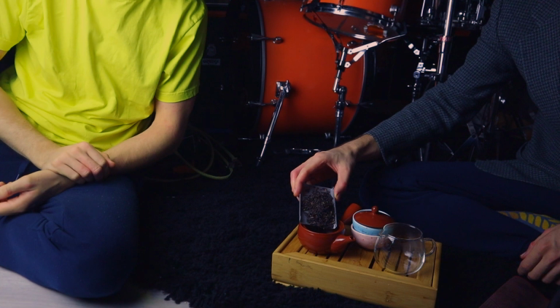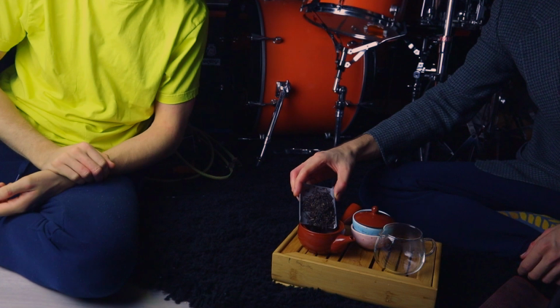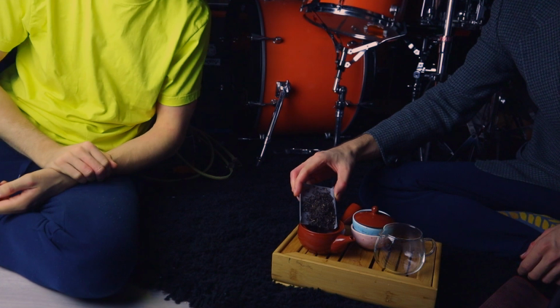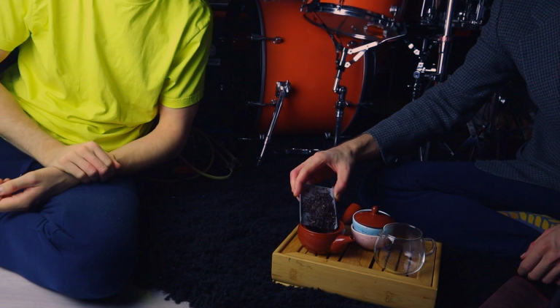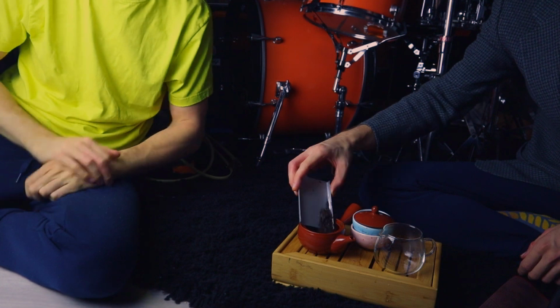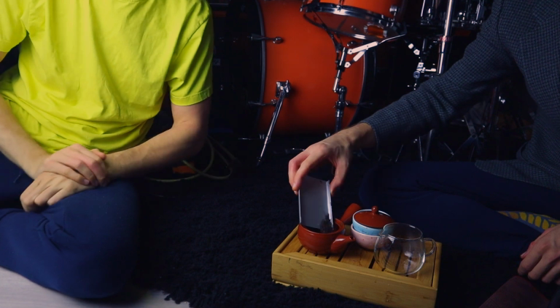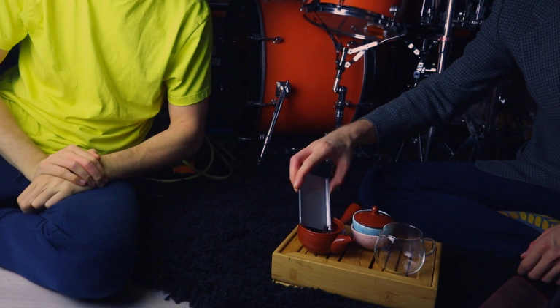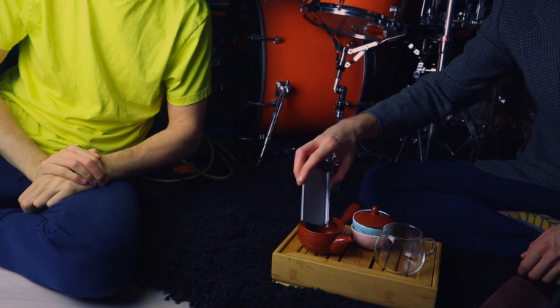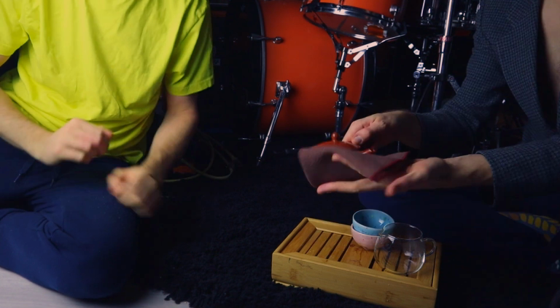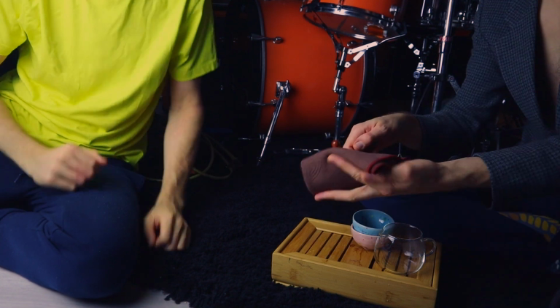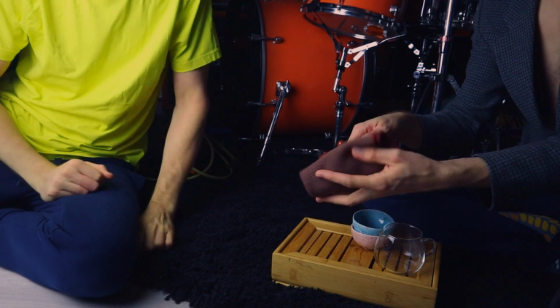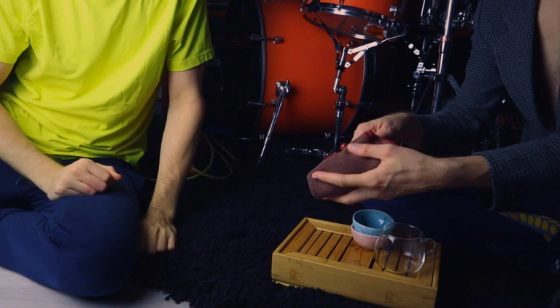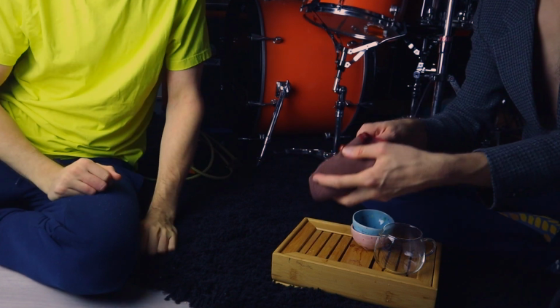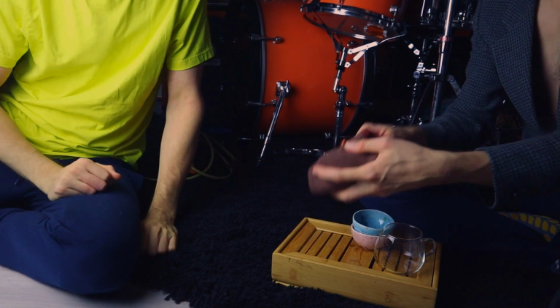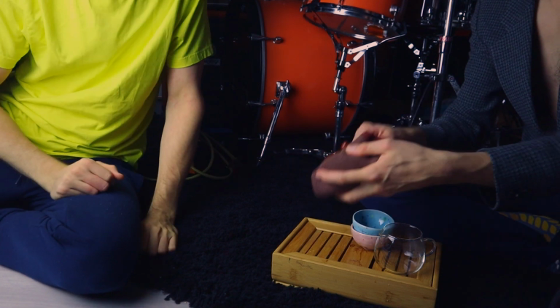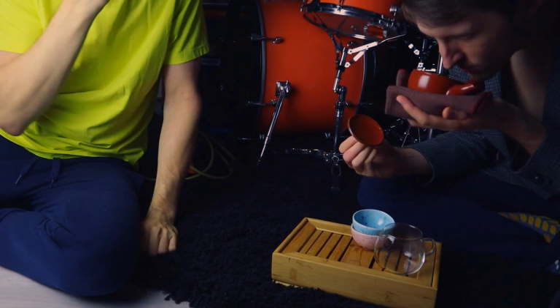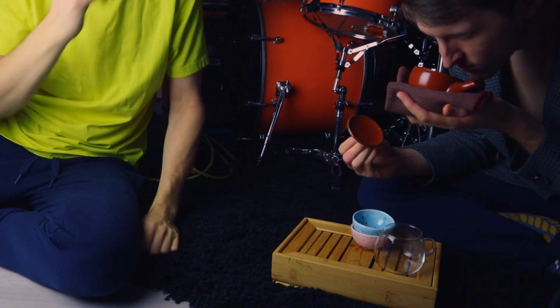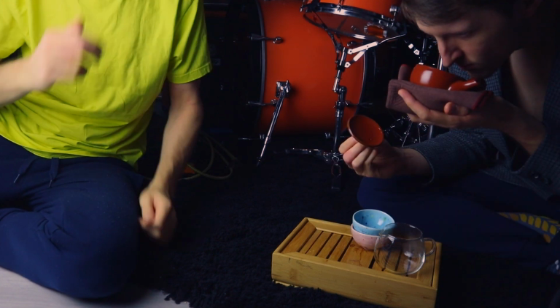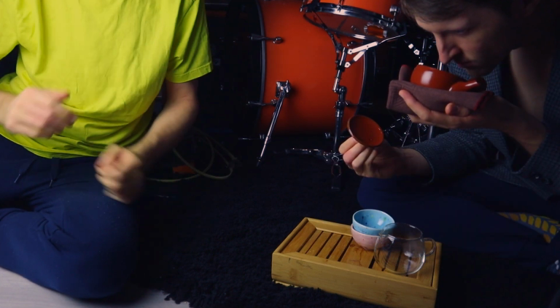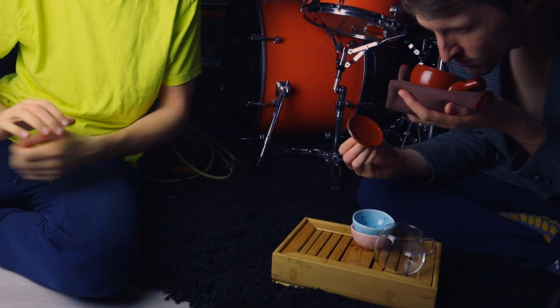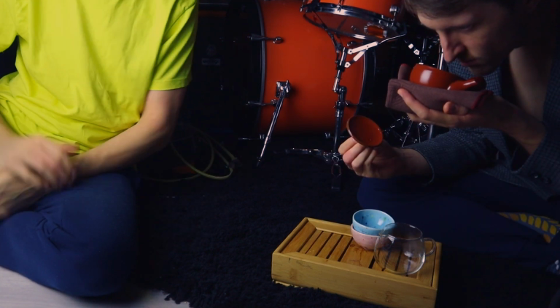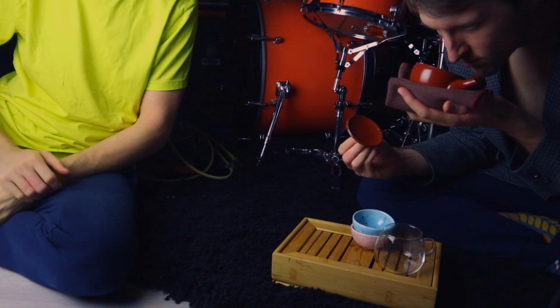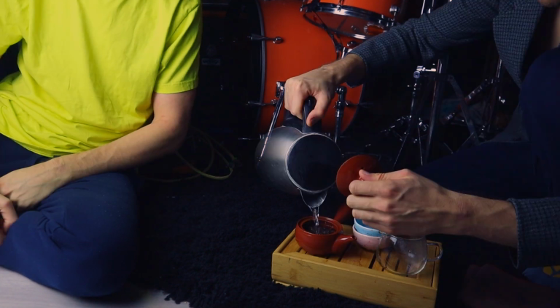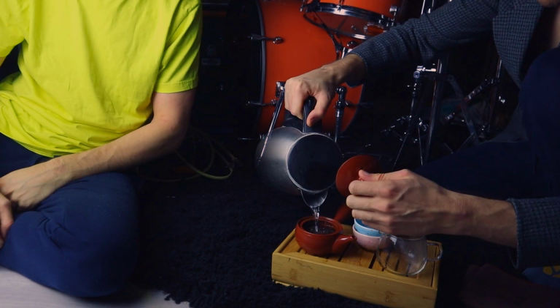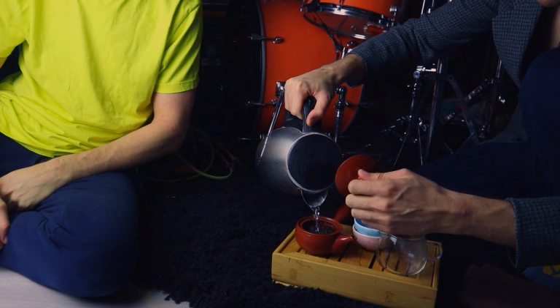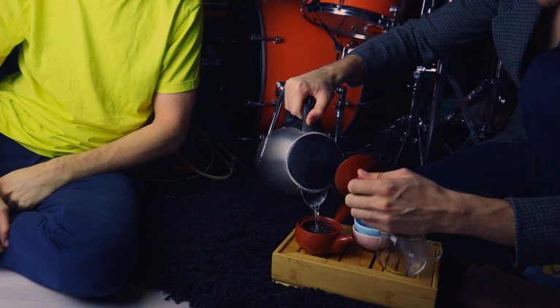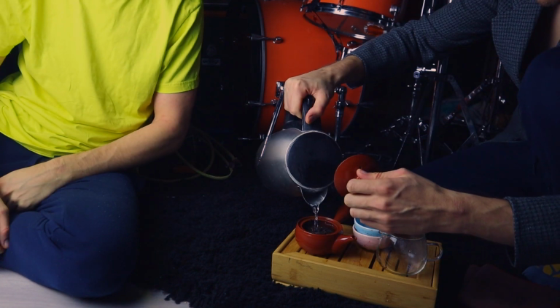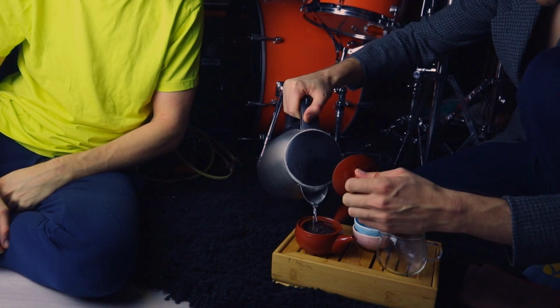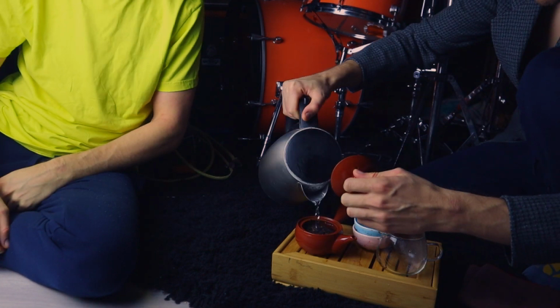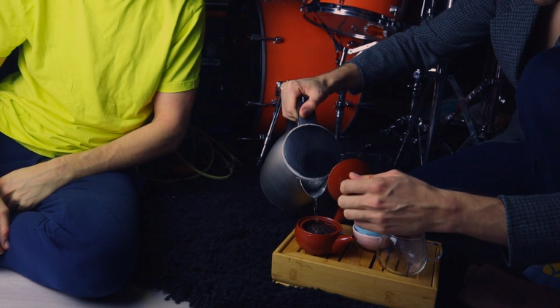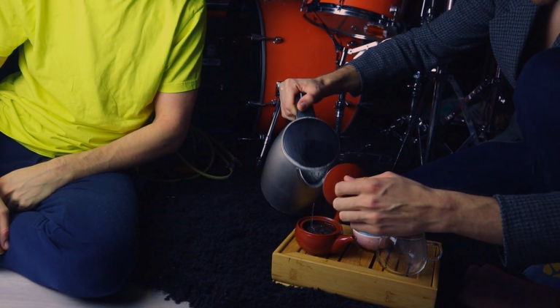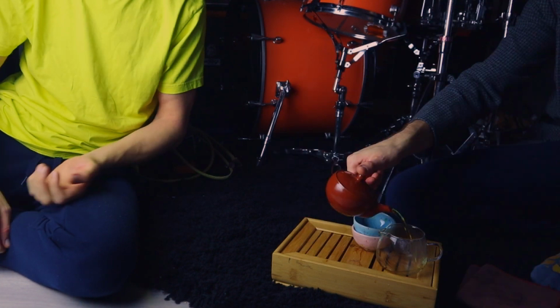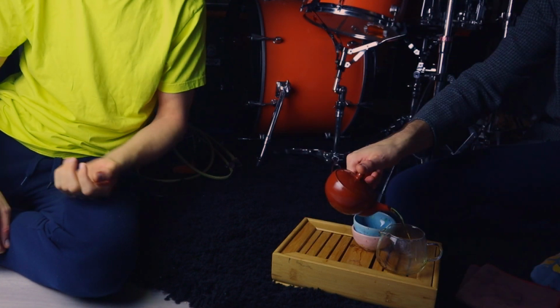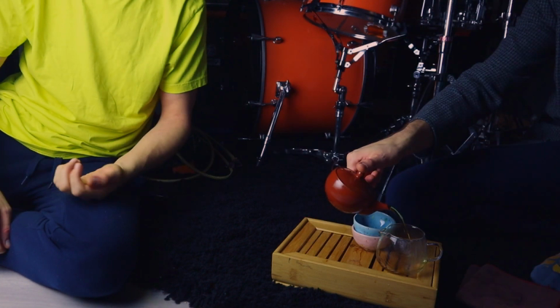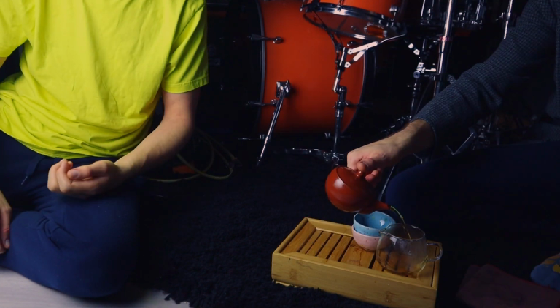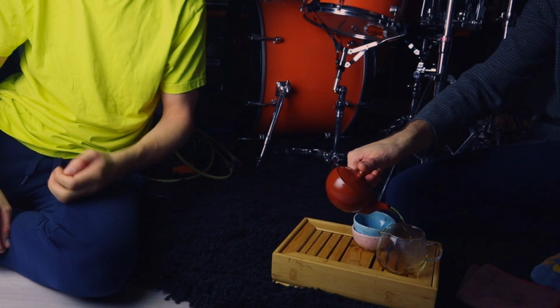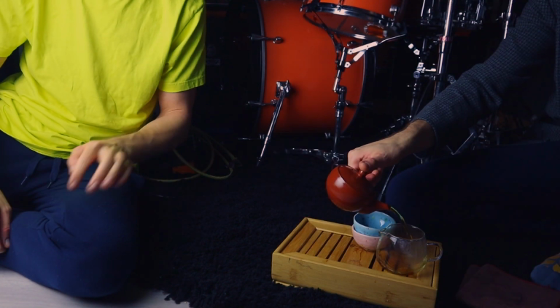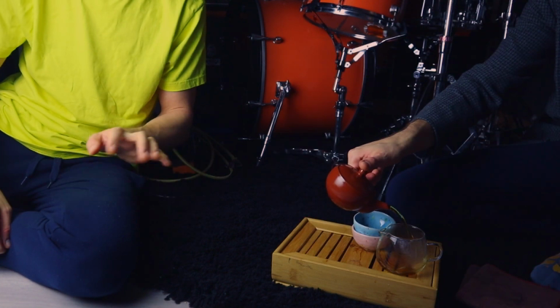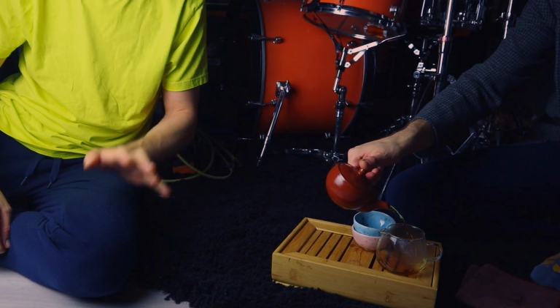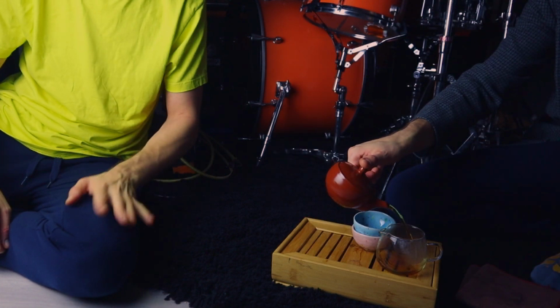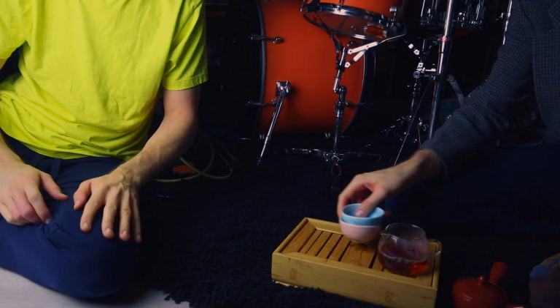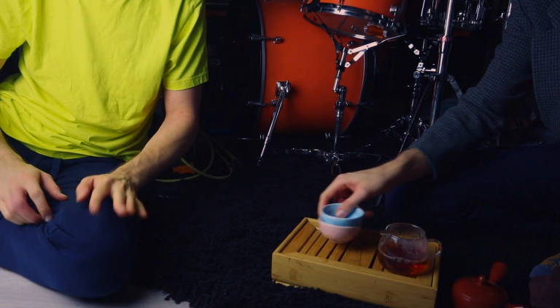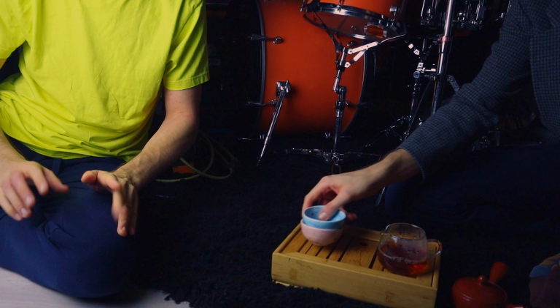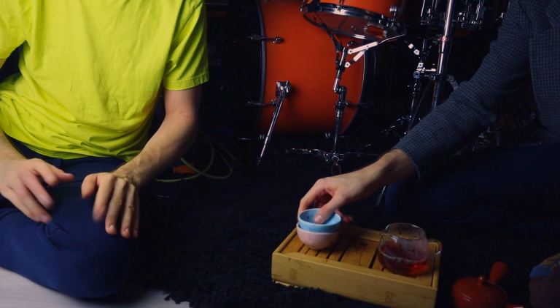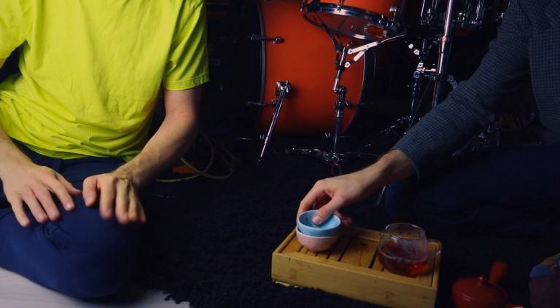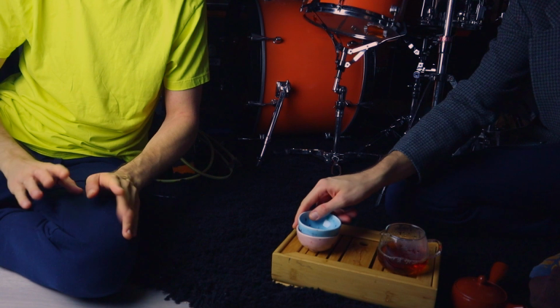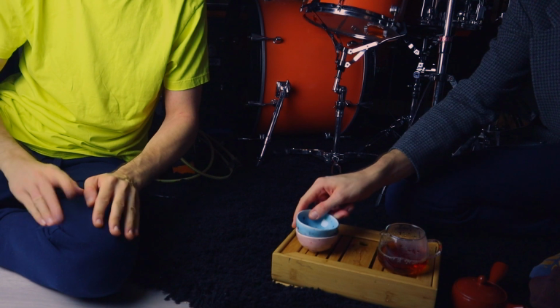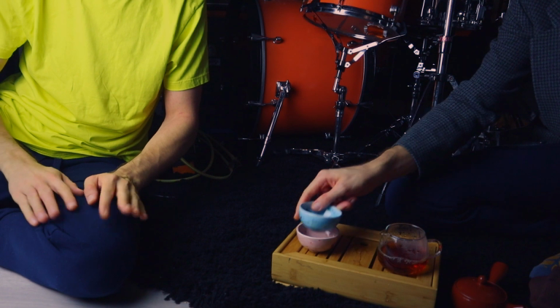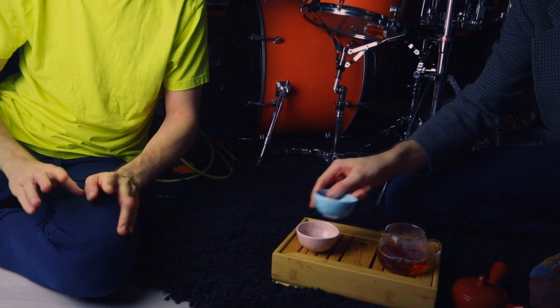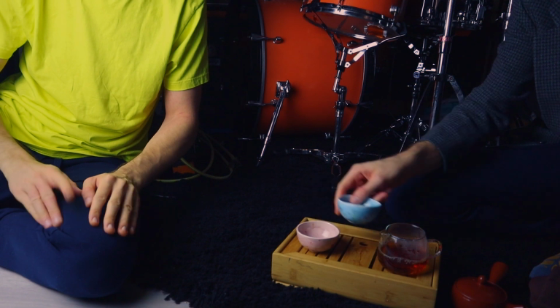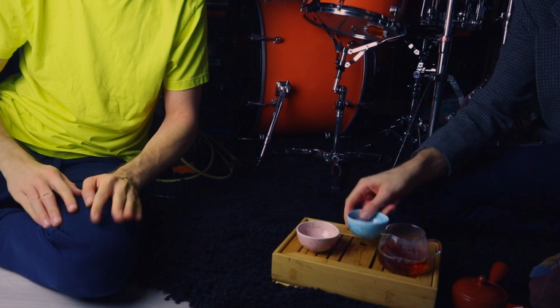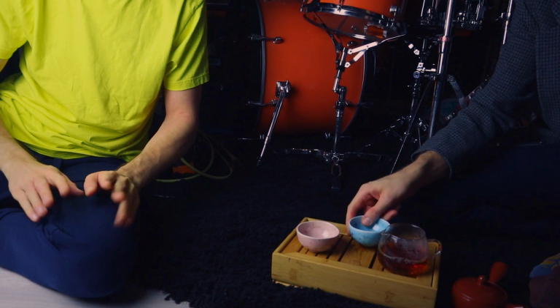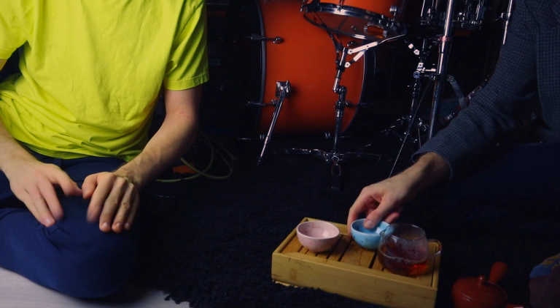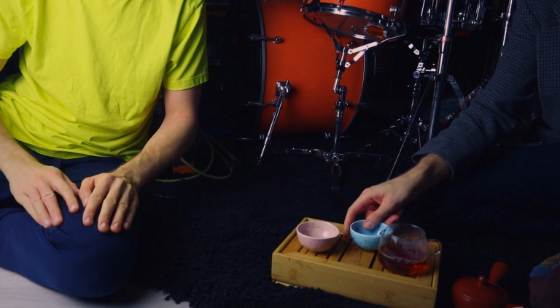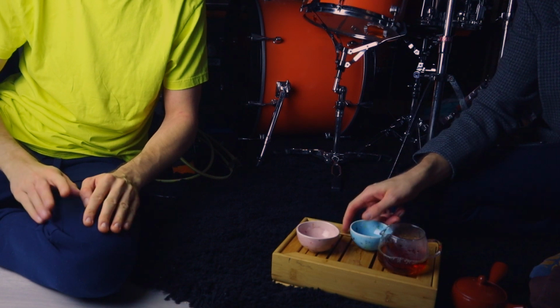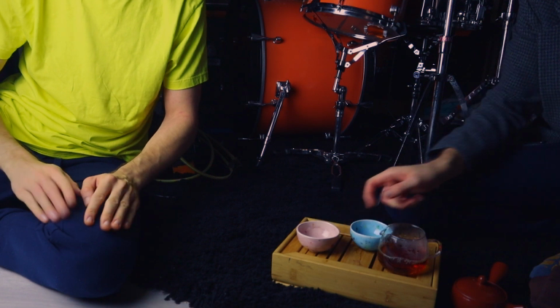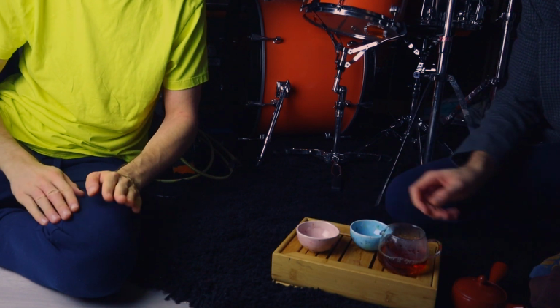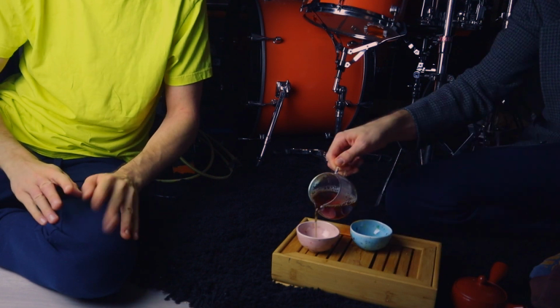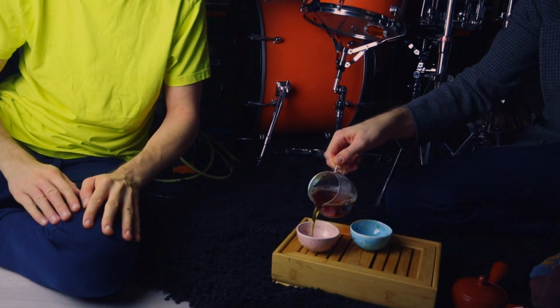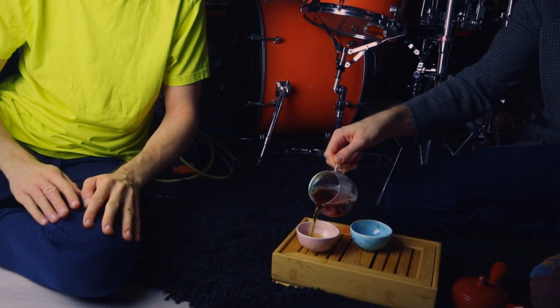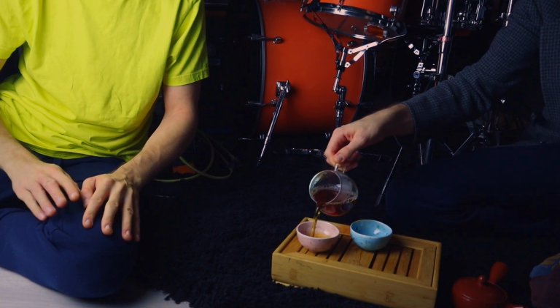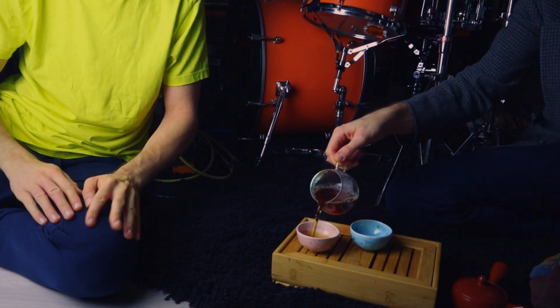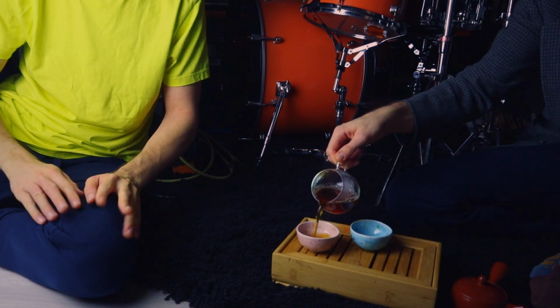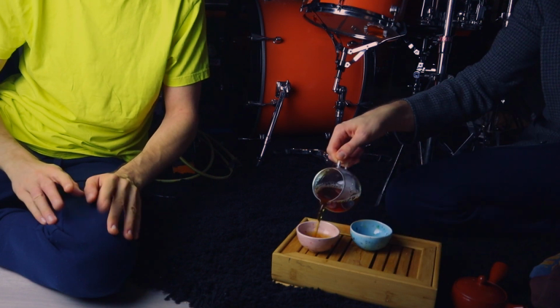There was a perfect Indian summer yesterday, but today it's all rainy and gloomy — ideal day for making some music.